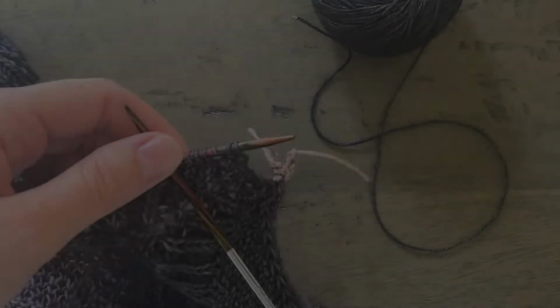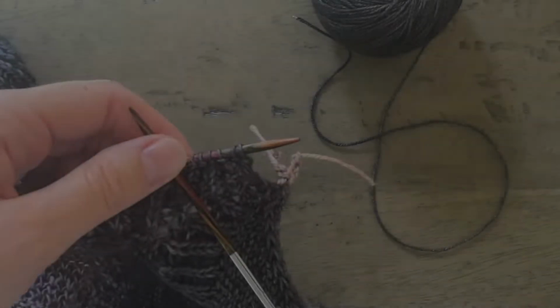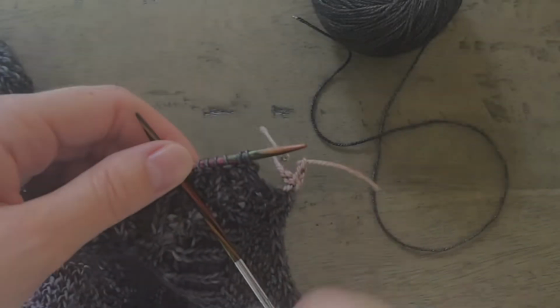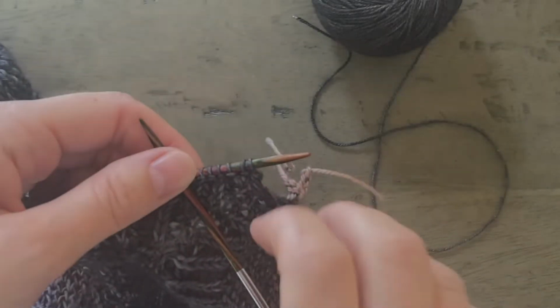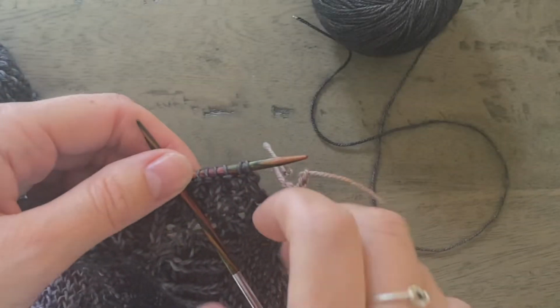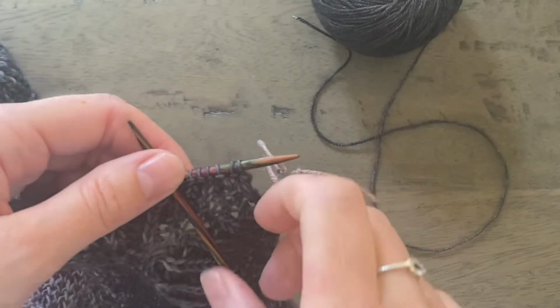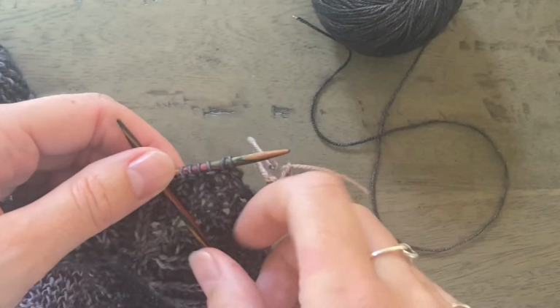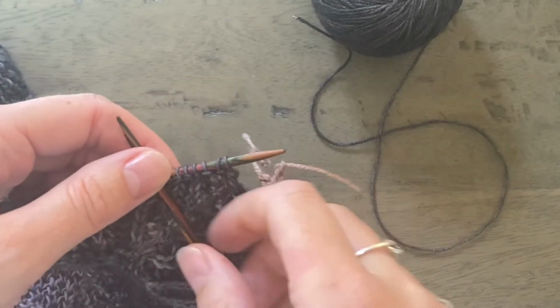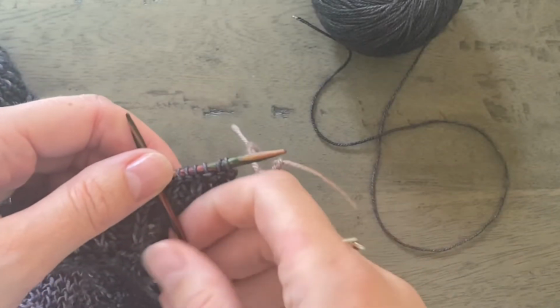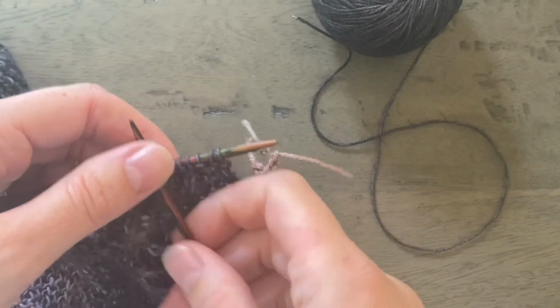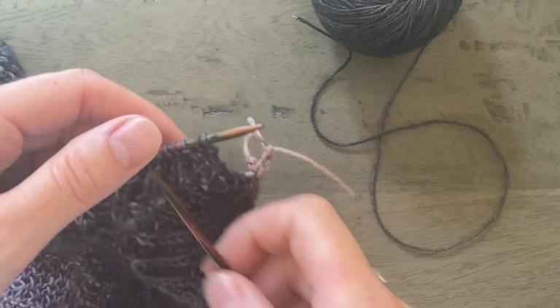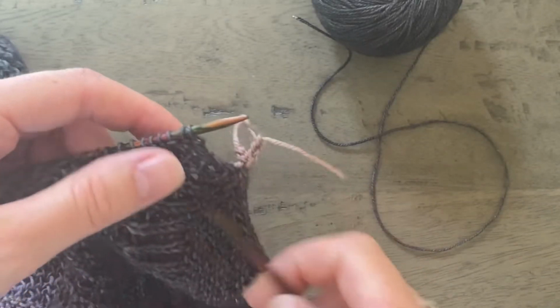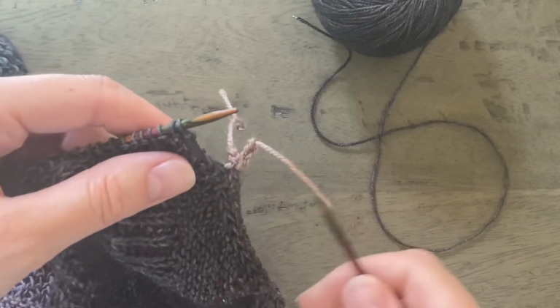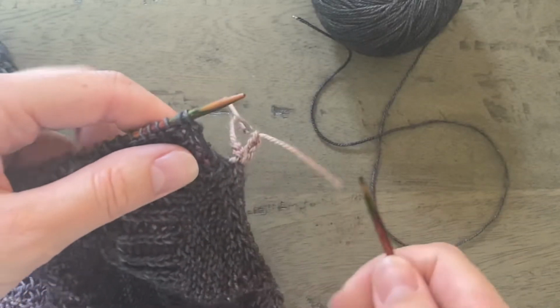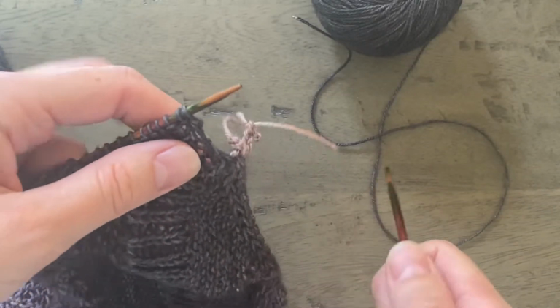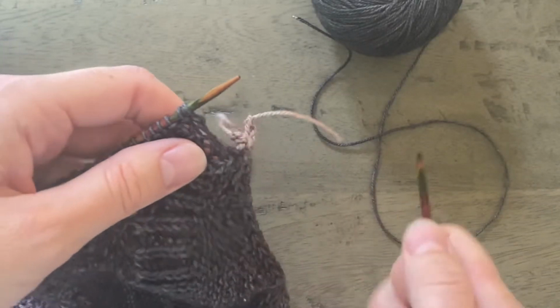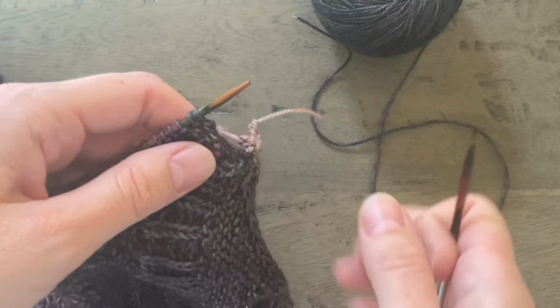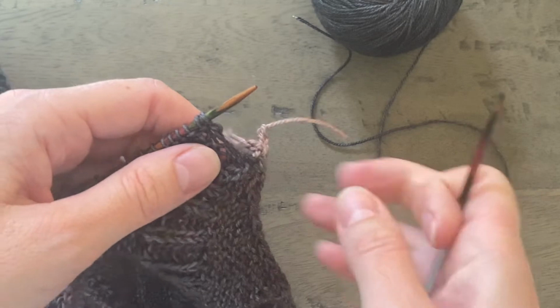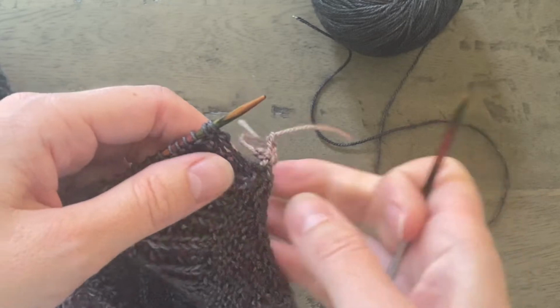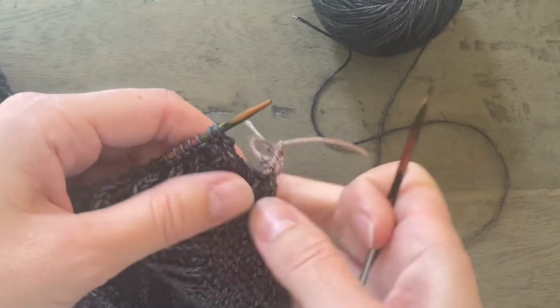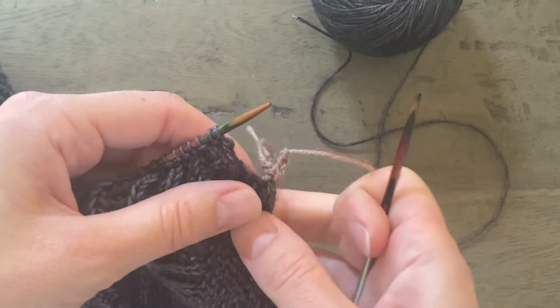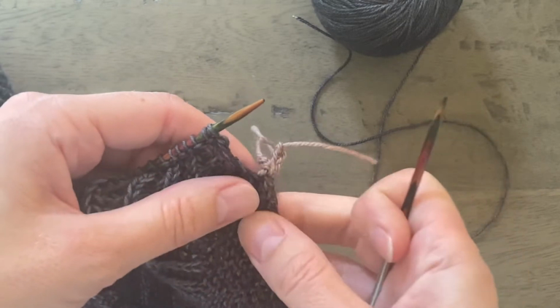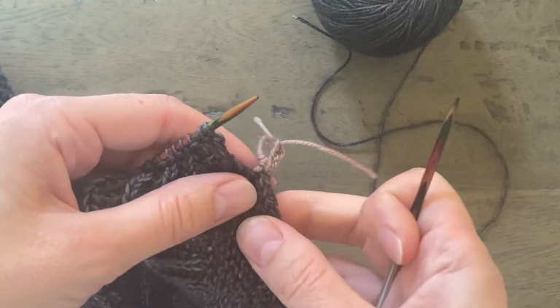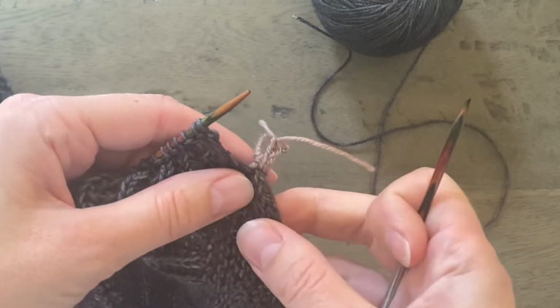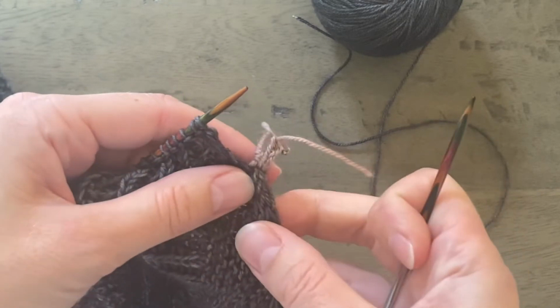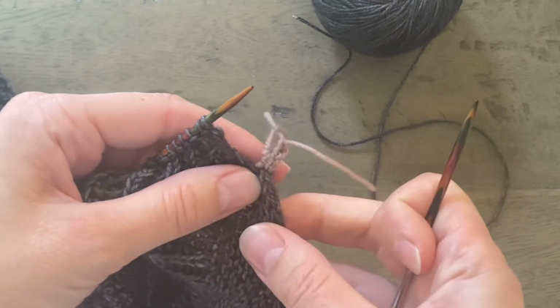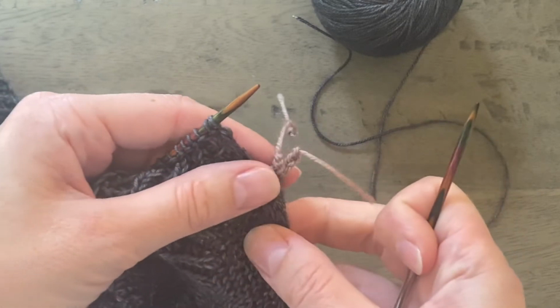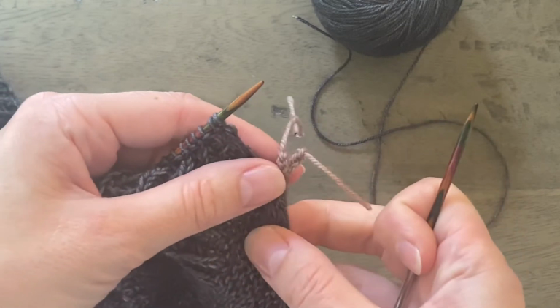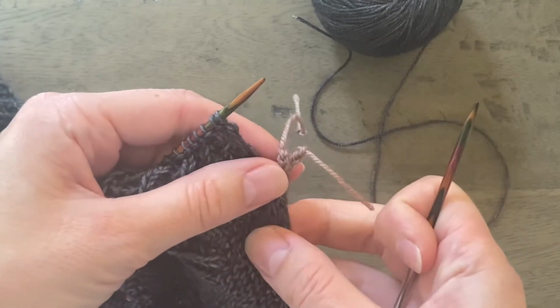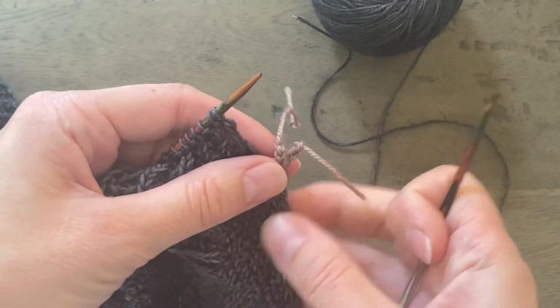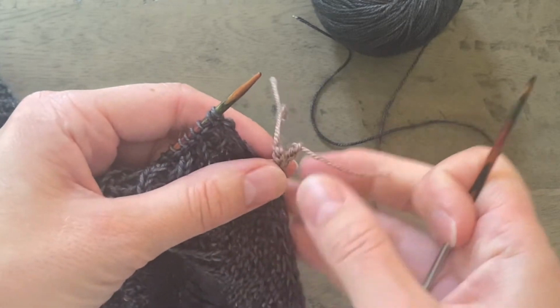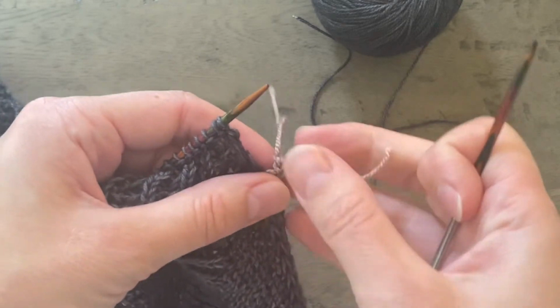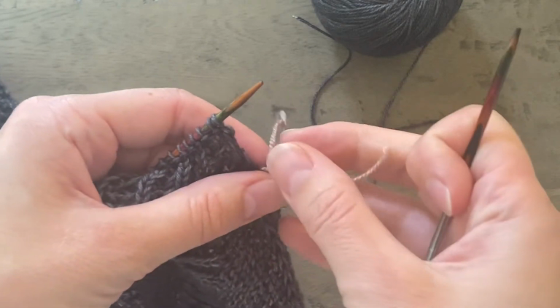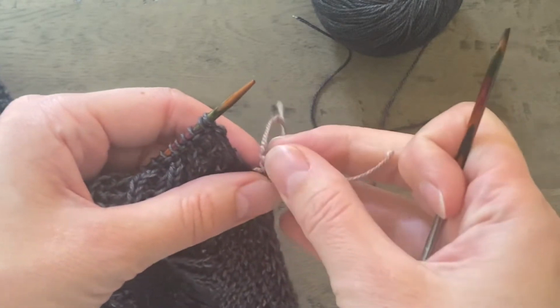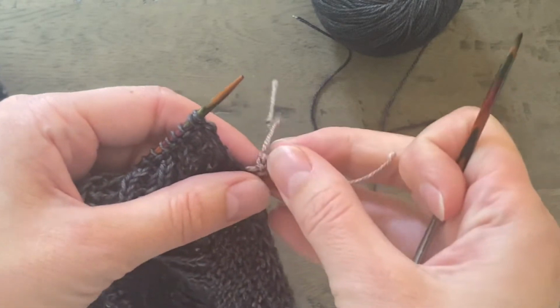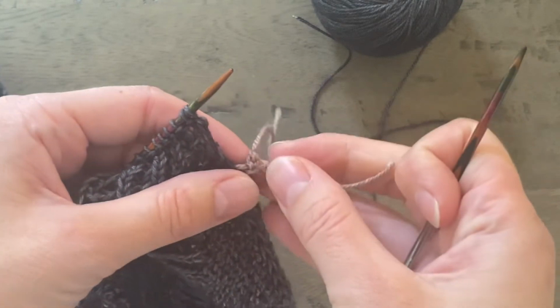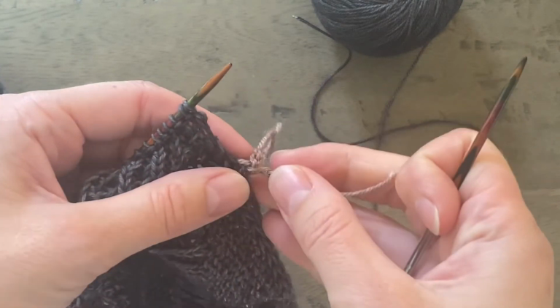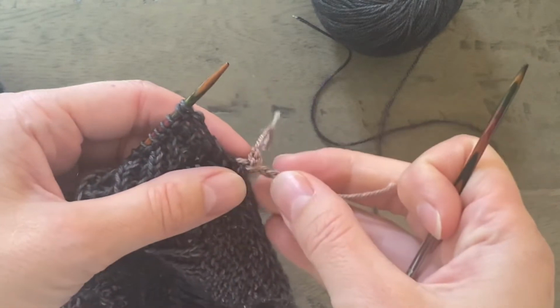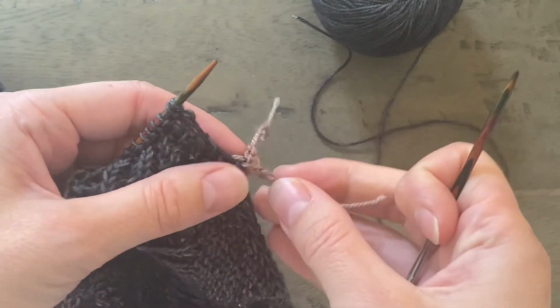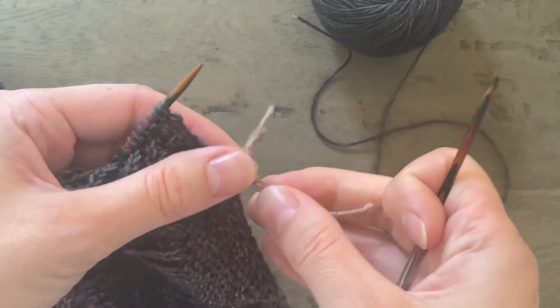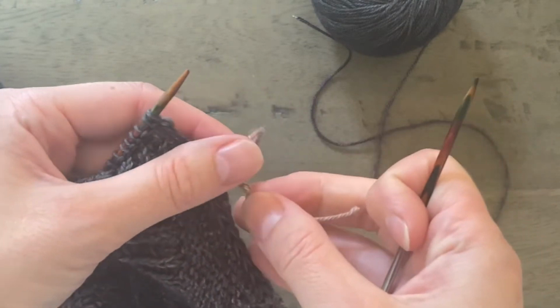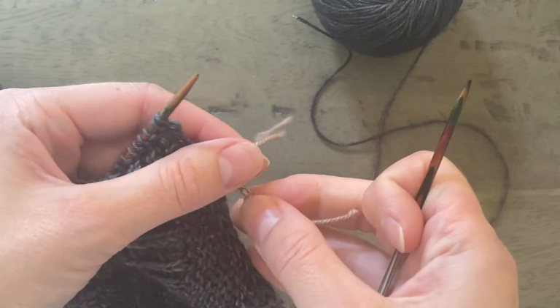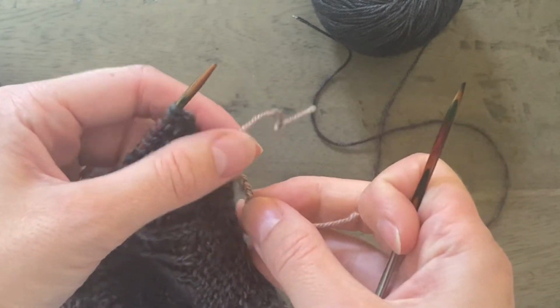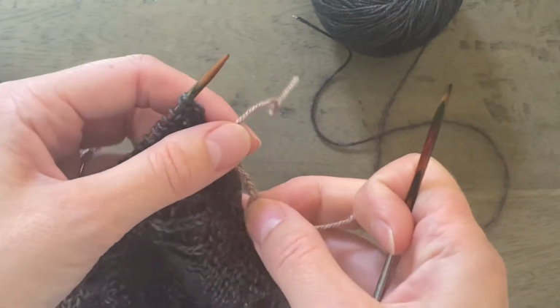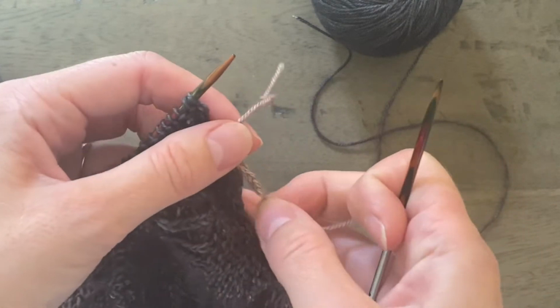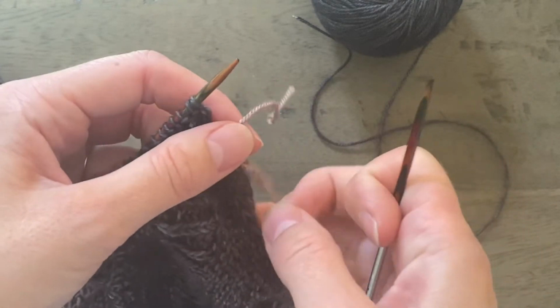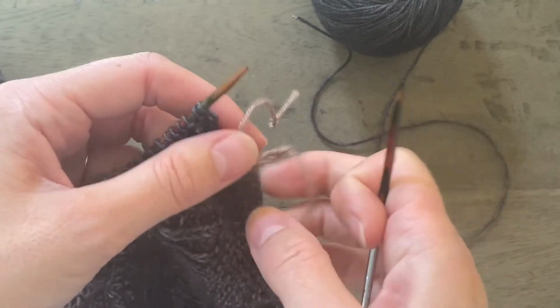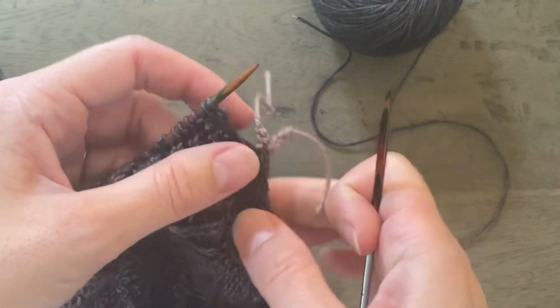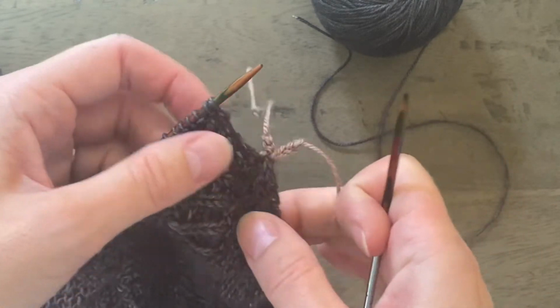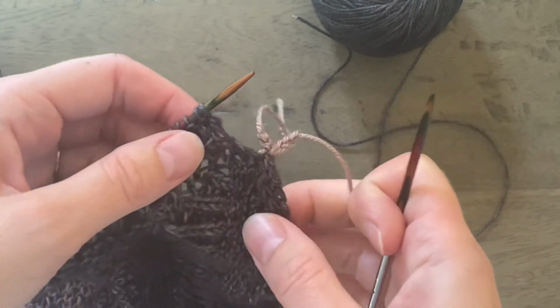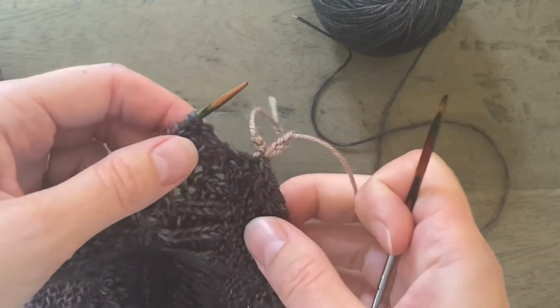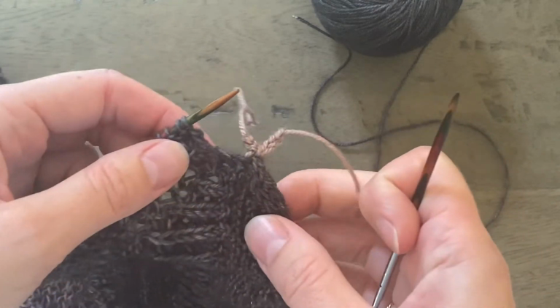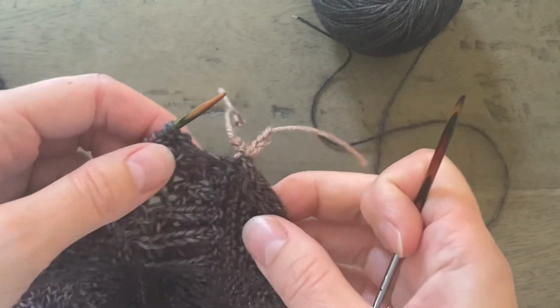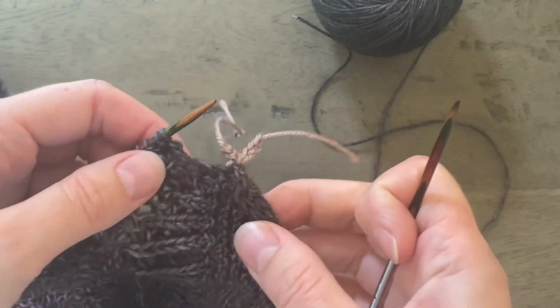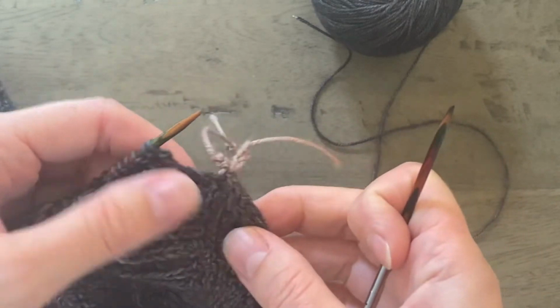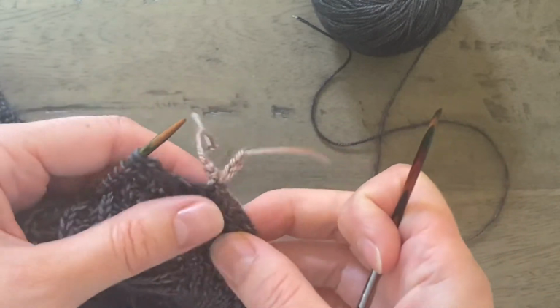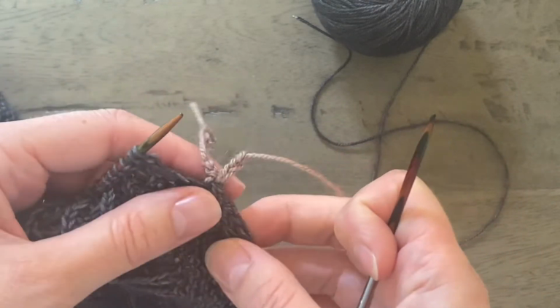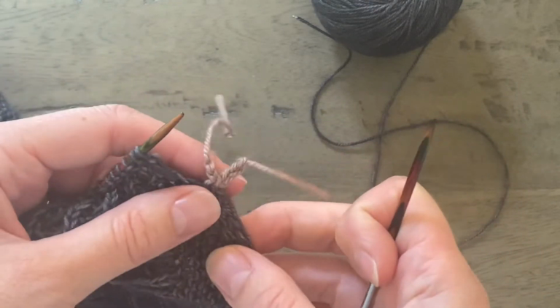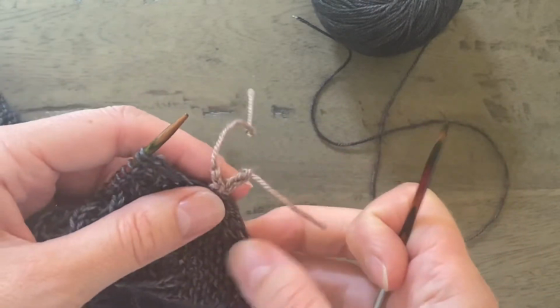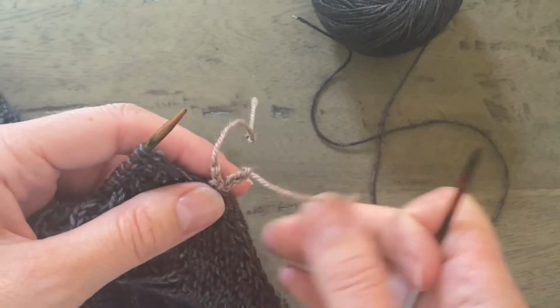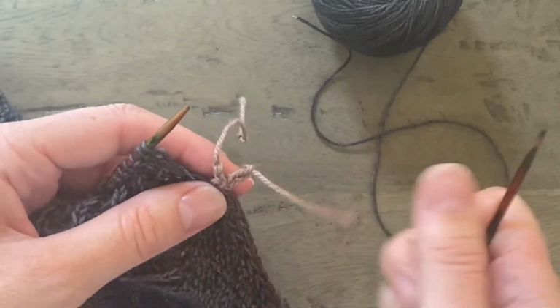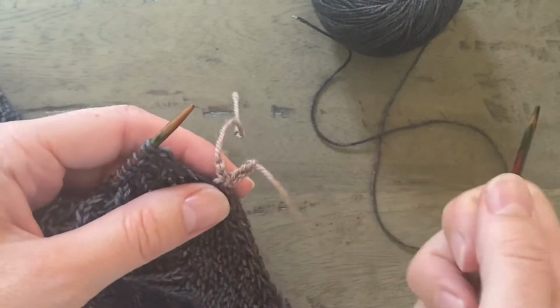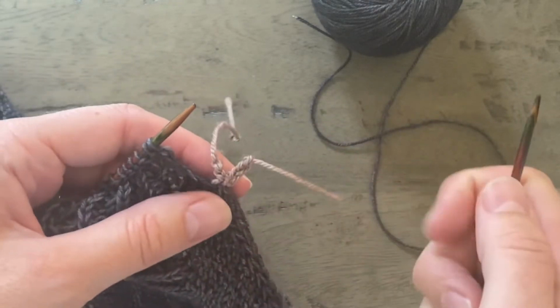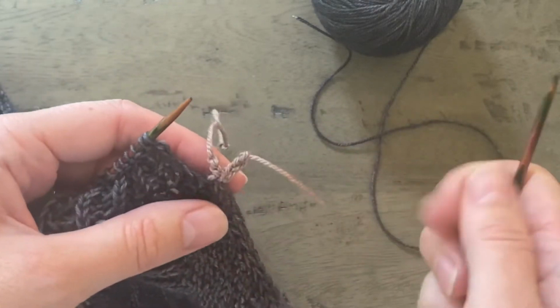Hi everyone, this is a tutorial for the Black Elephant Advent Shawl and this is the start of wing two.